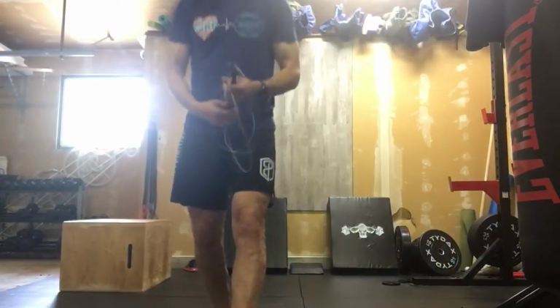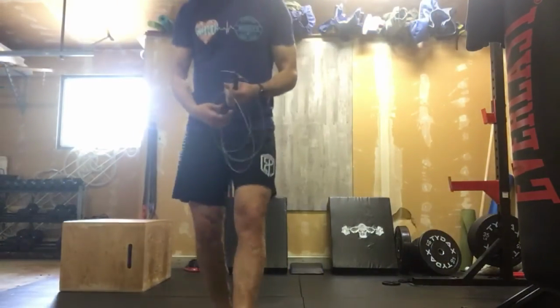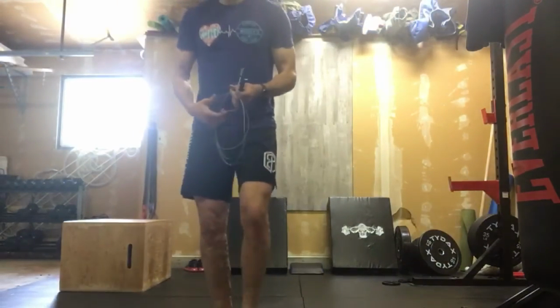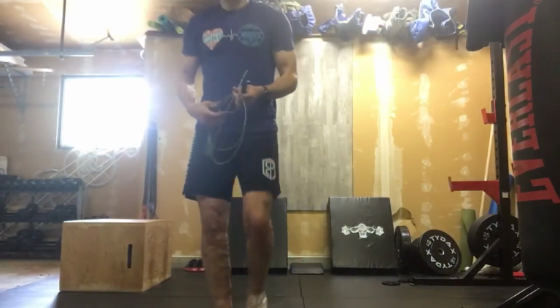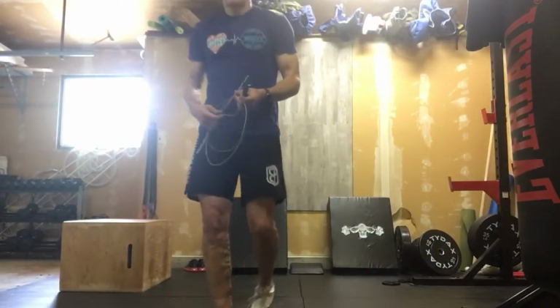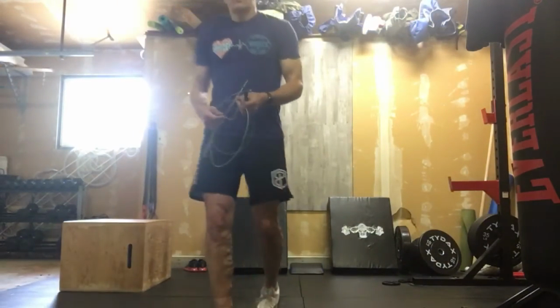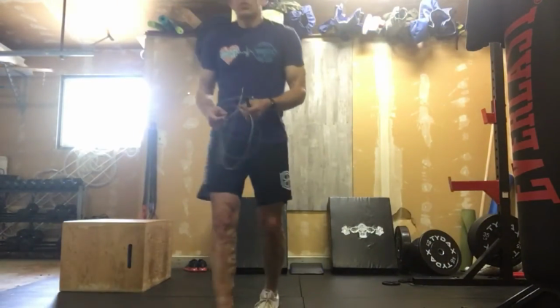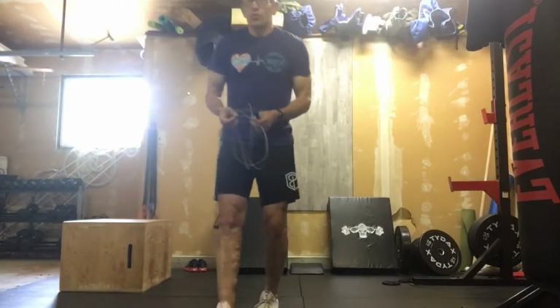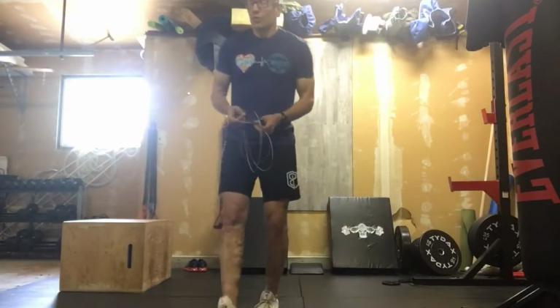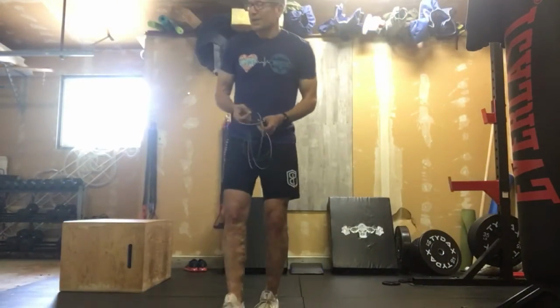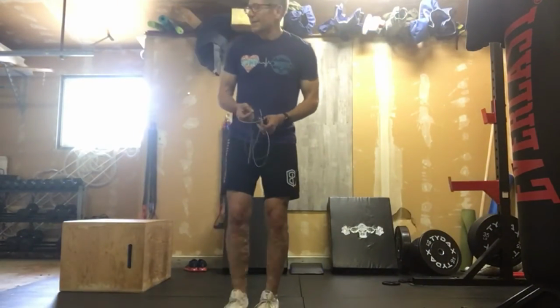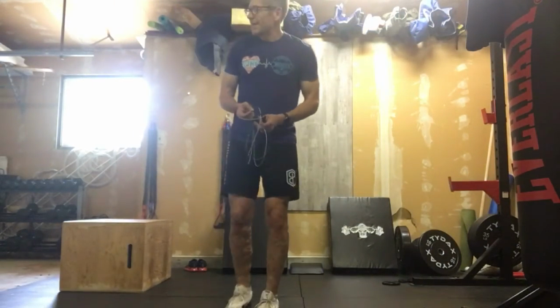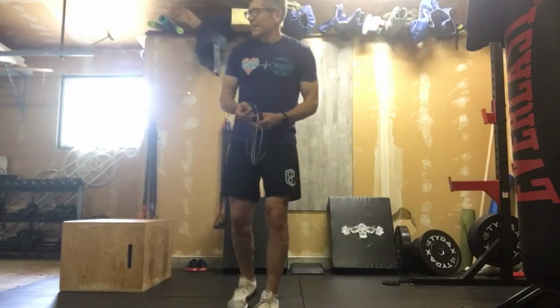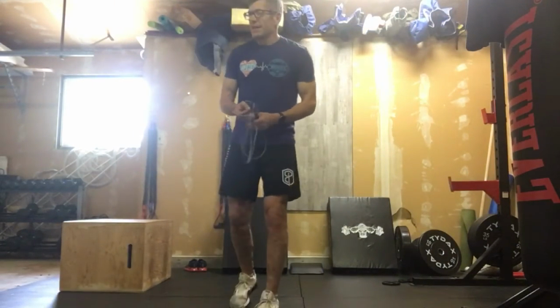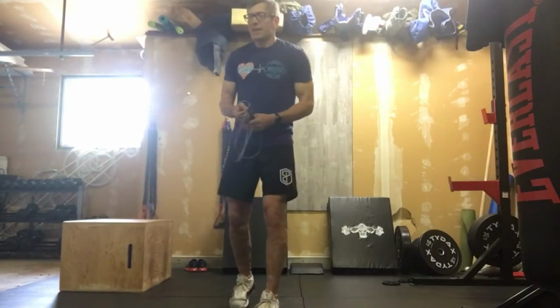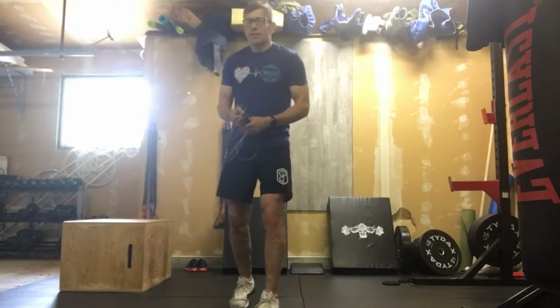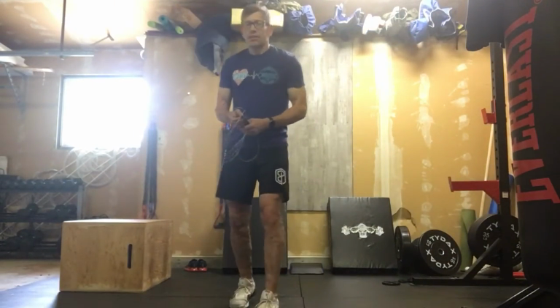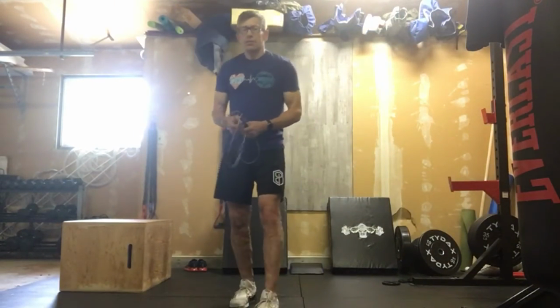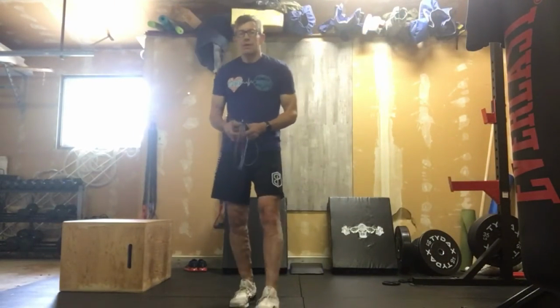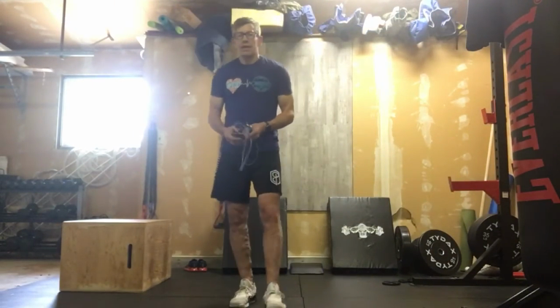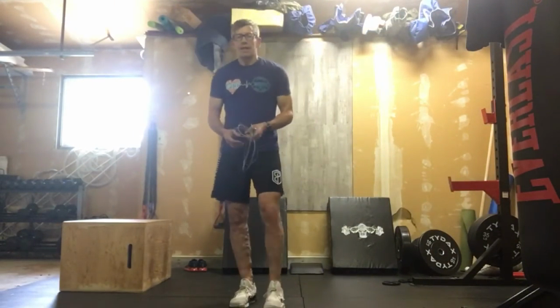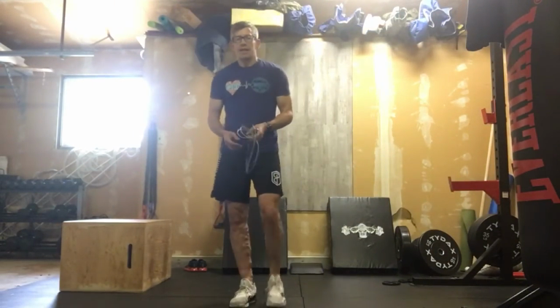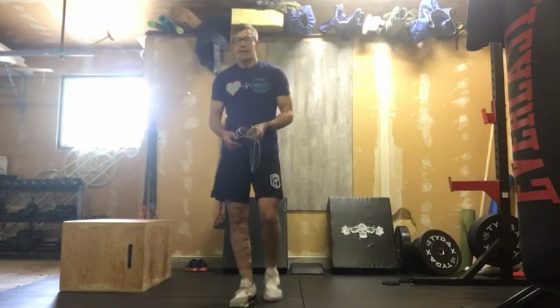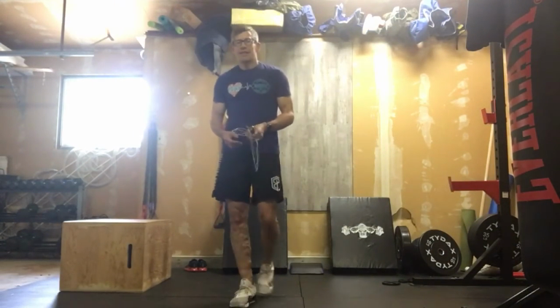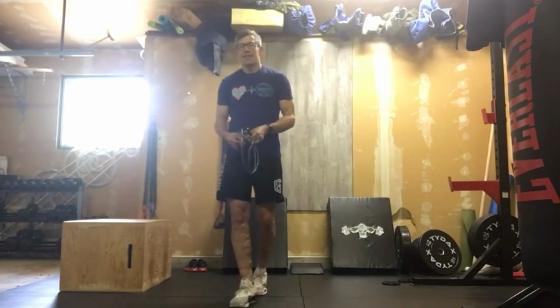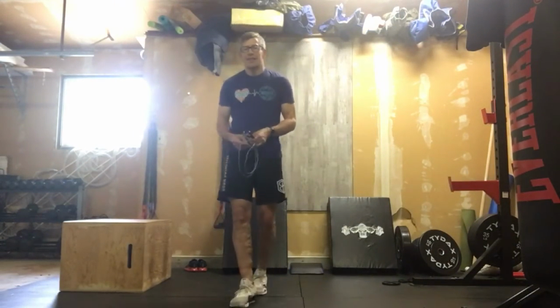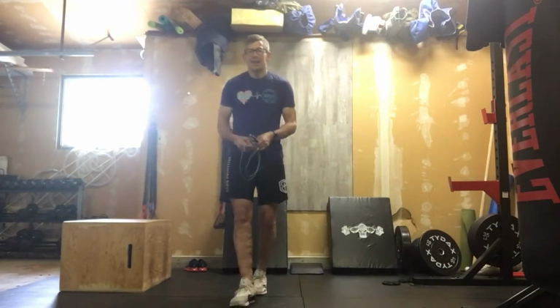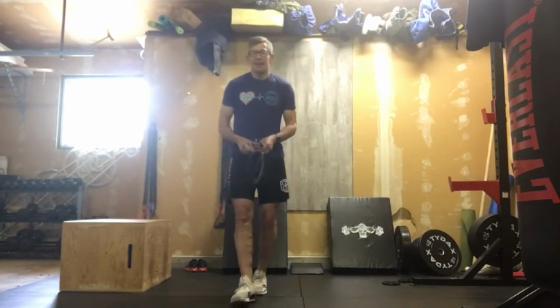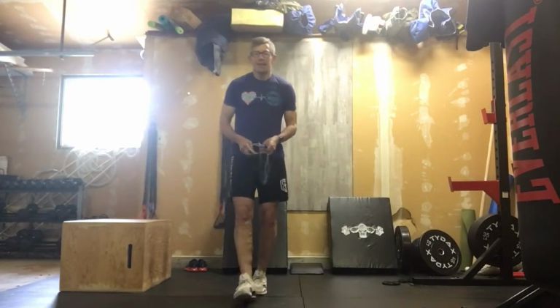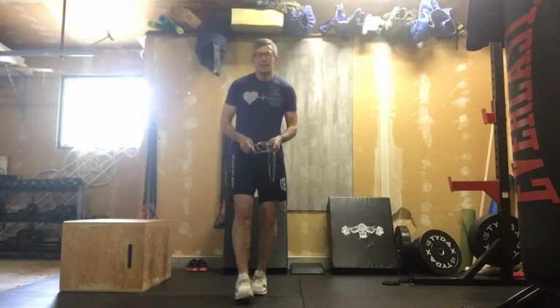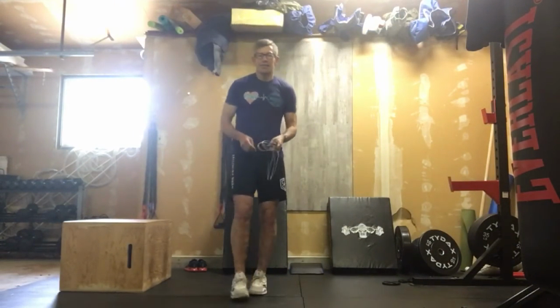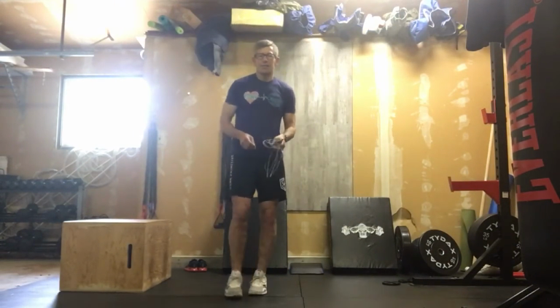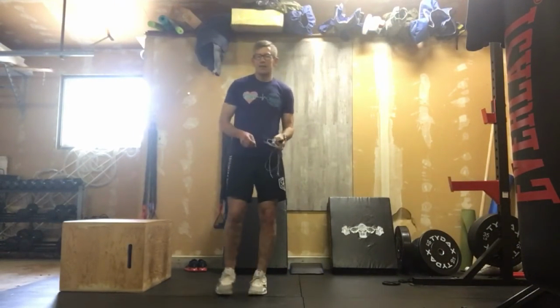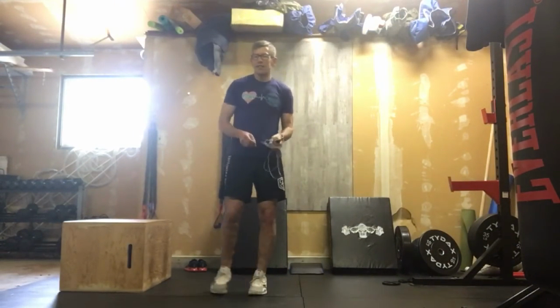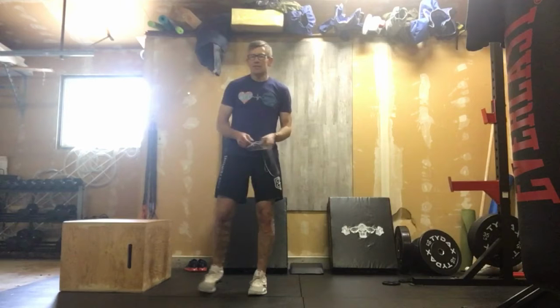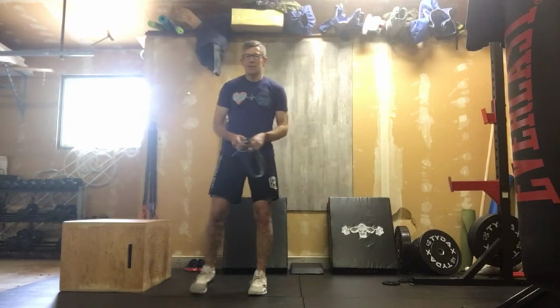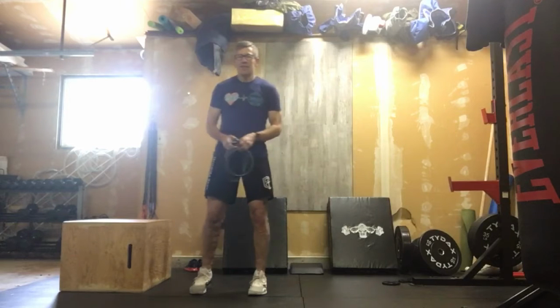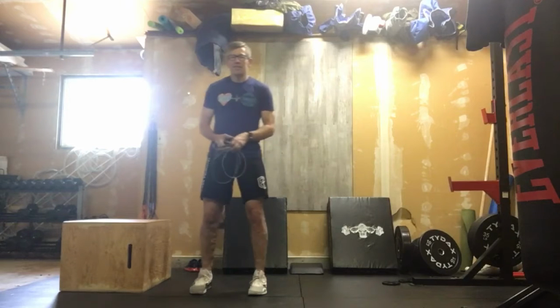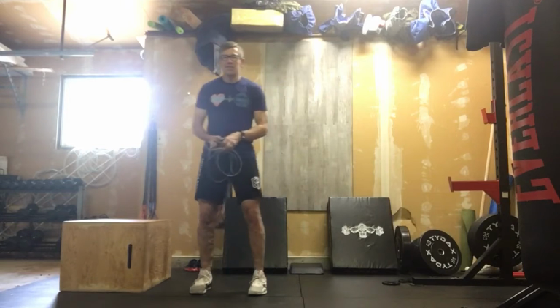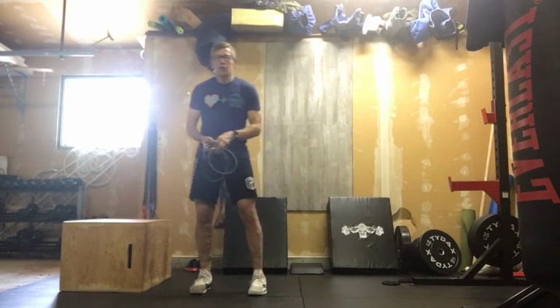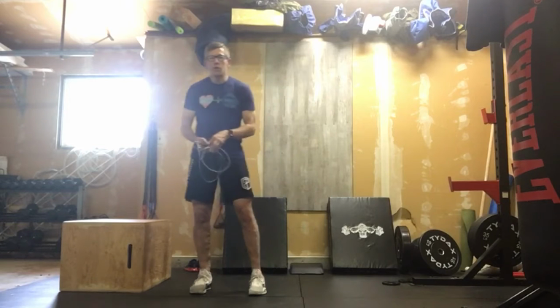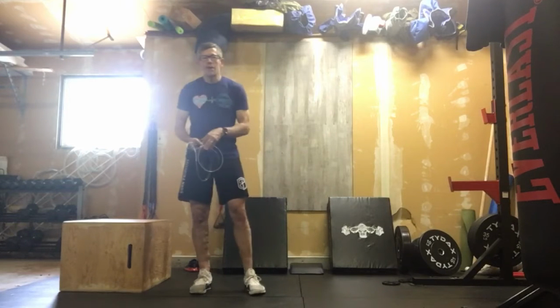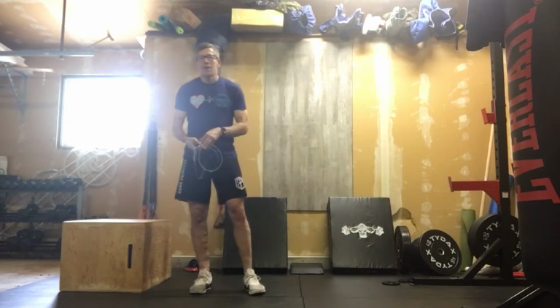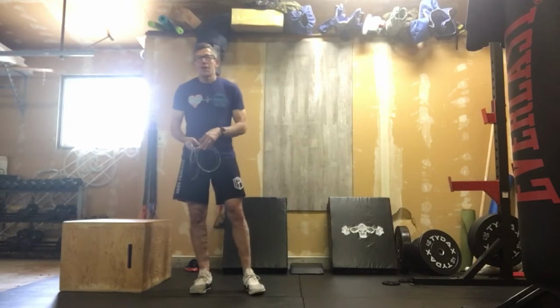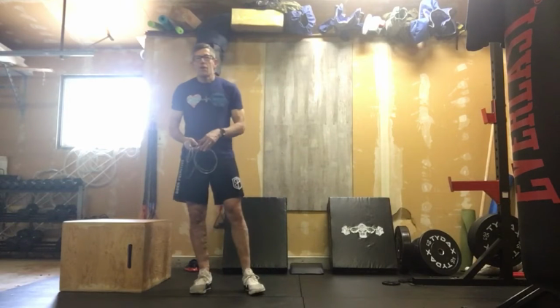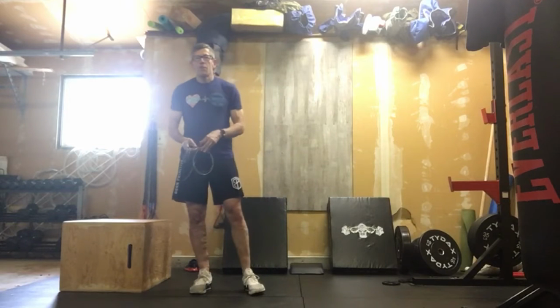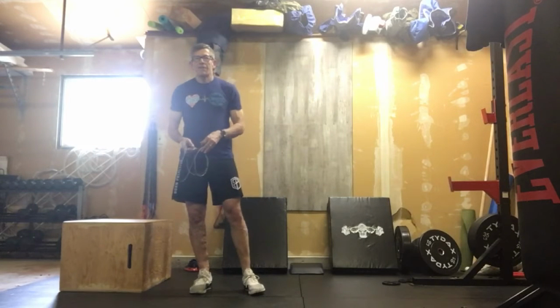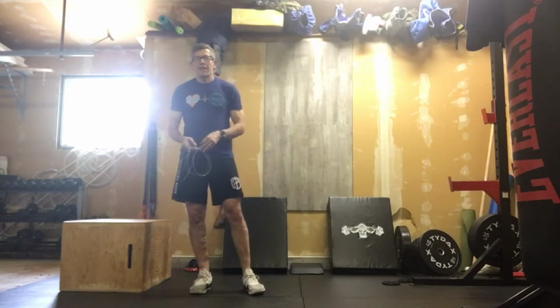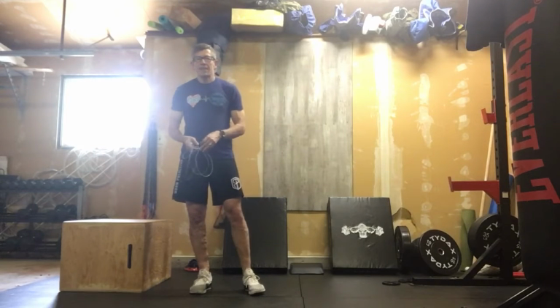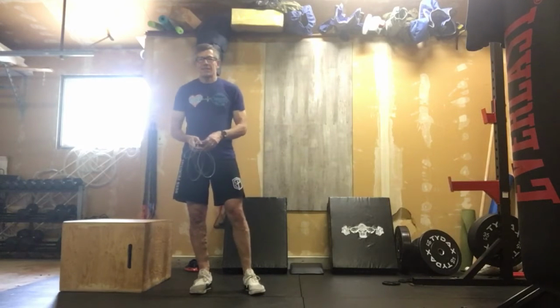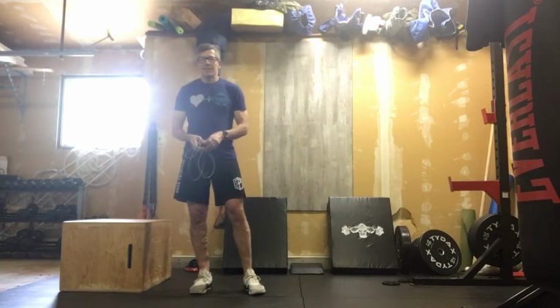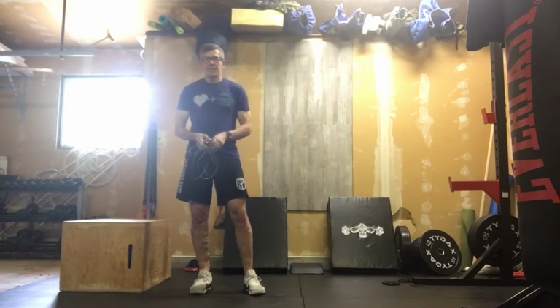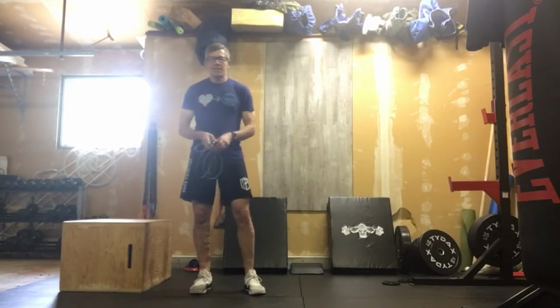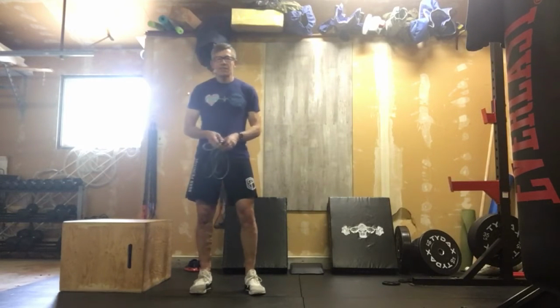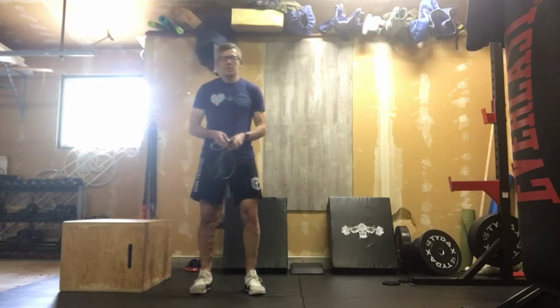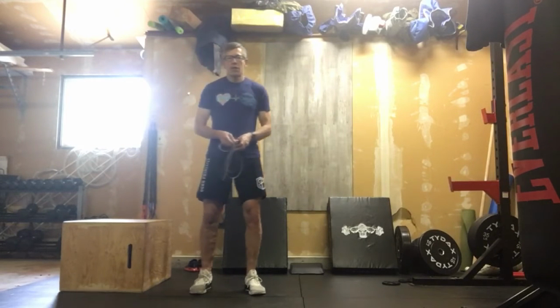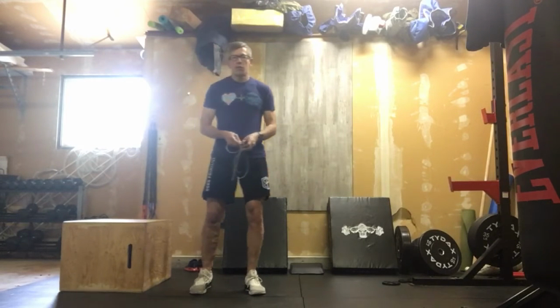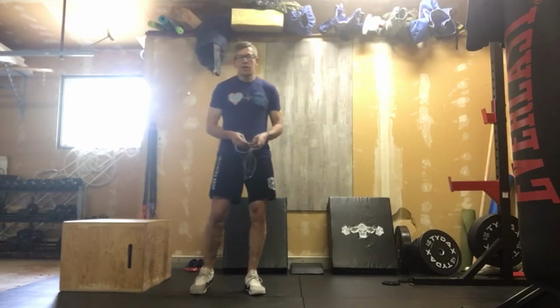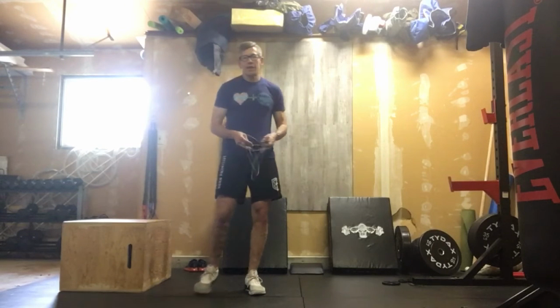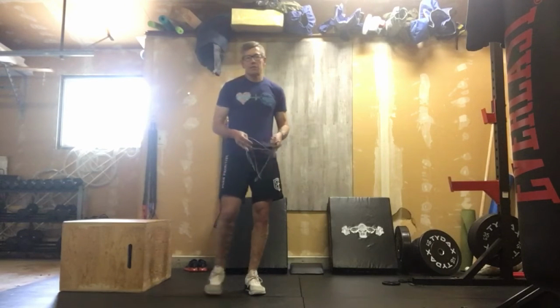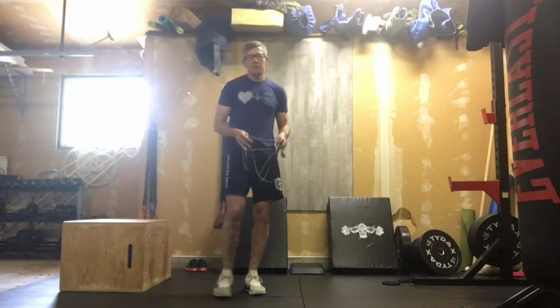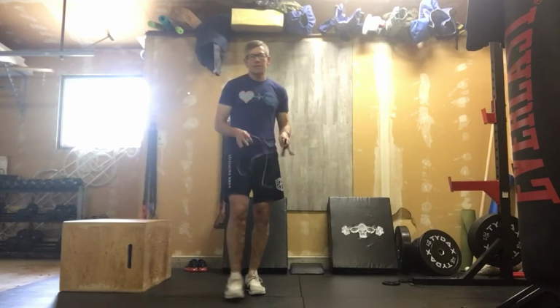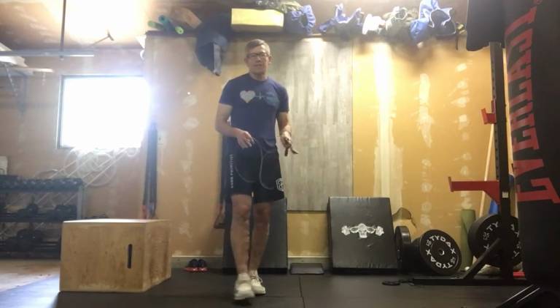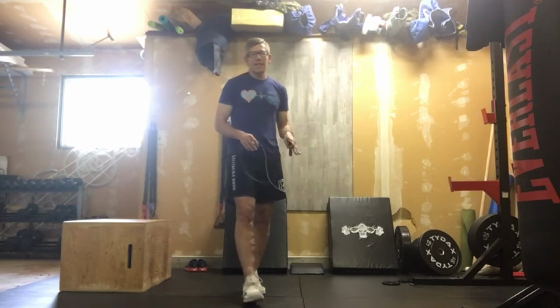Heading into day three of Friends Week. So with that let's get into our workout today.